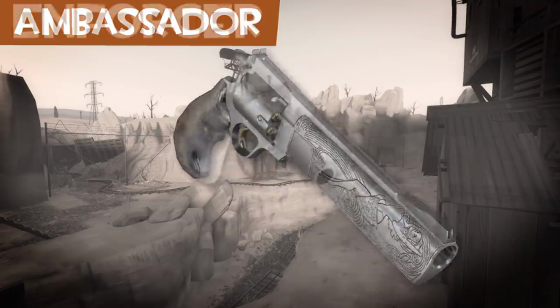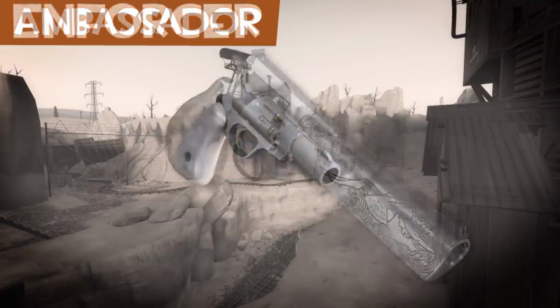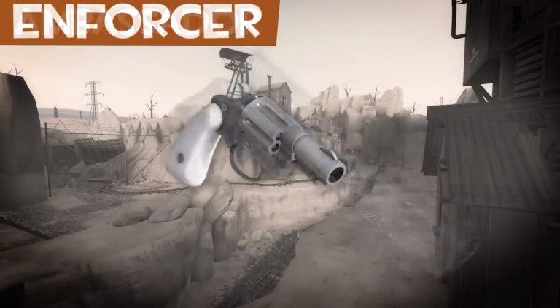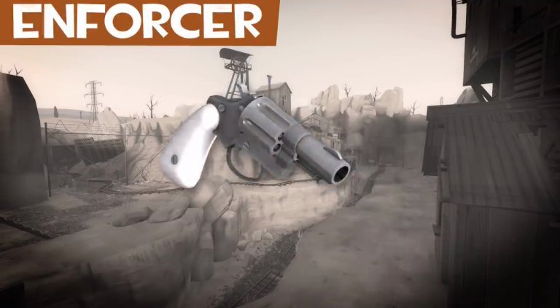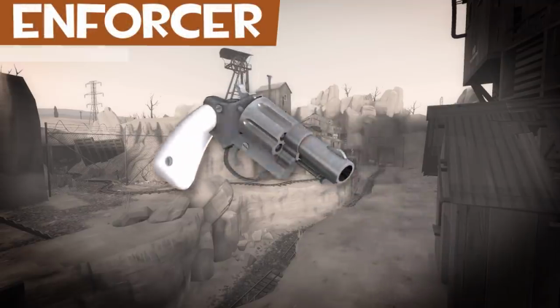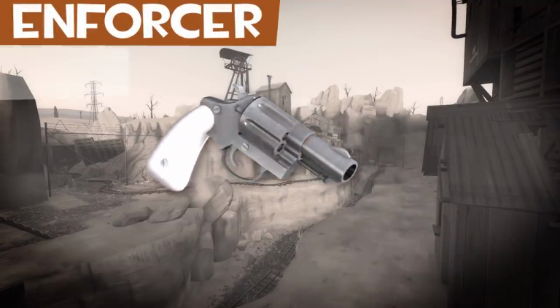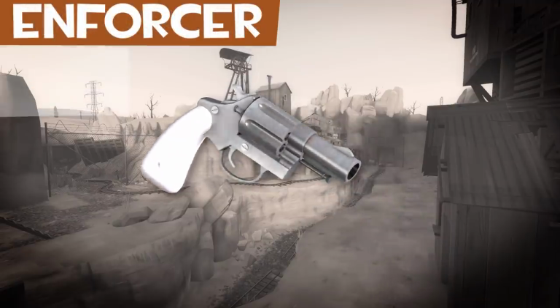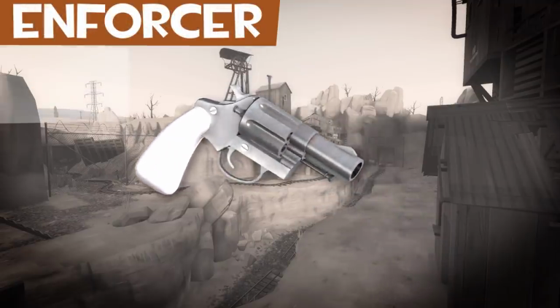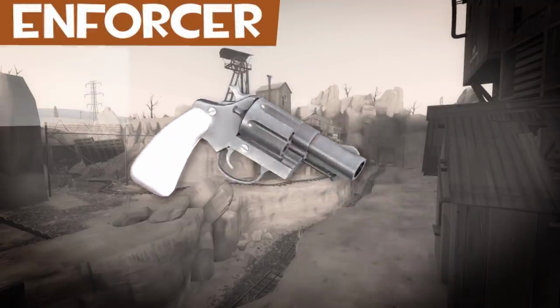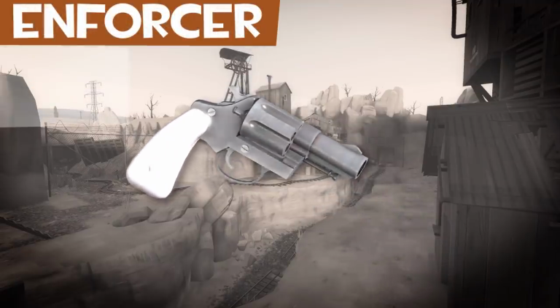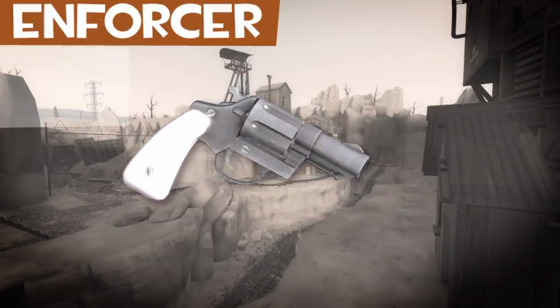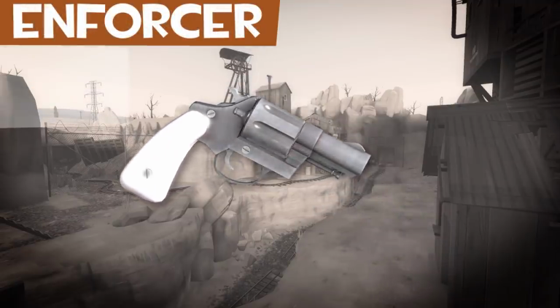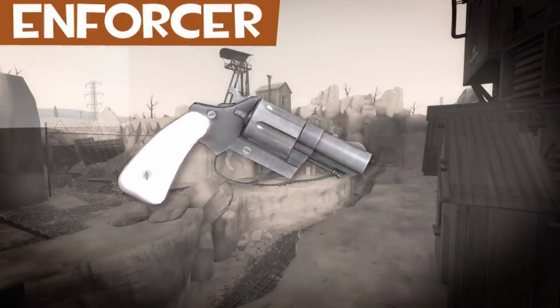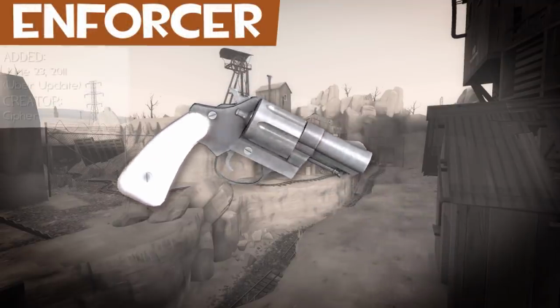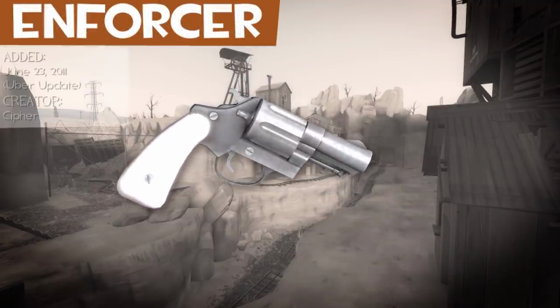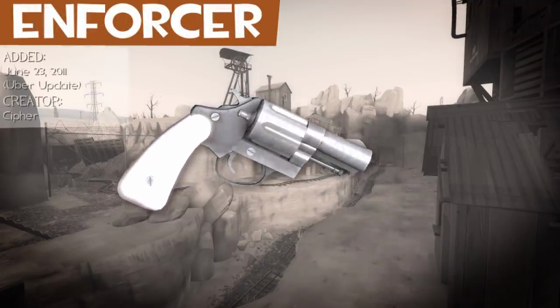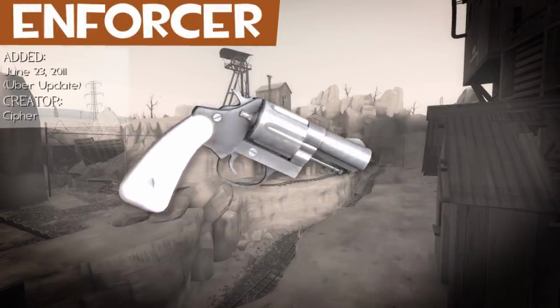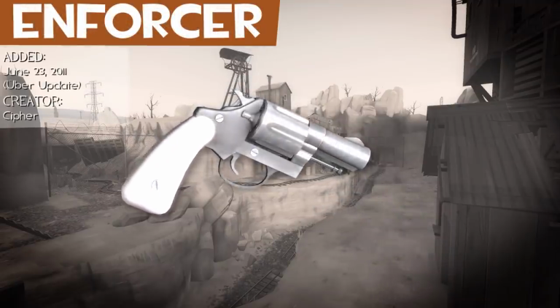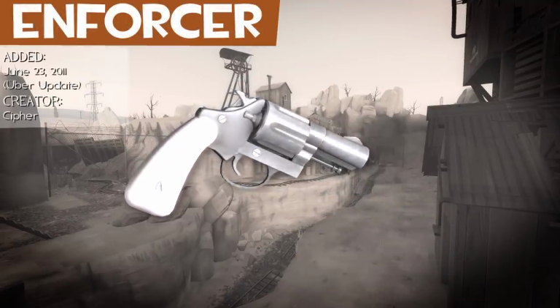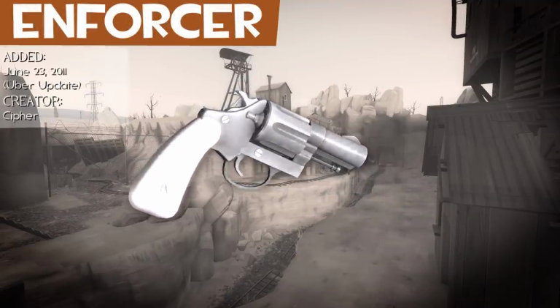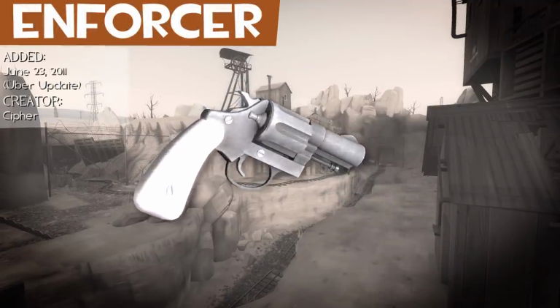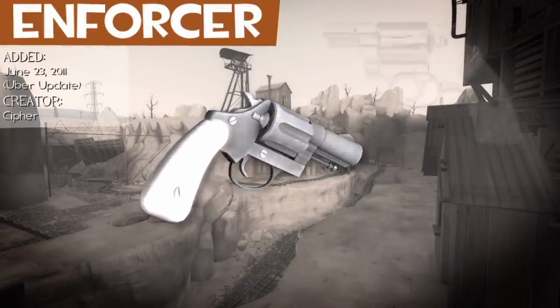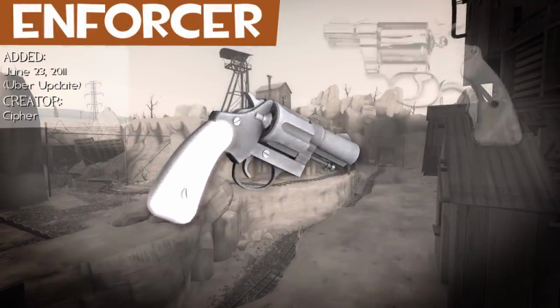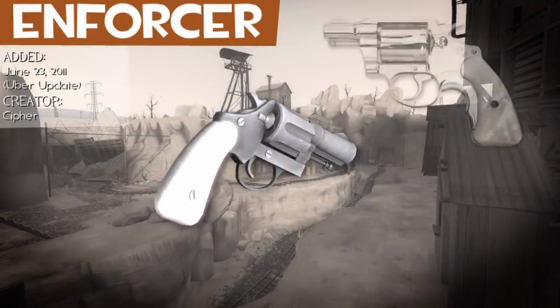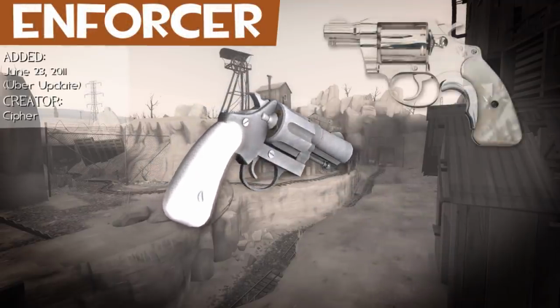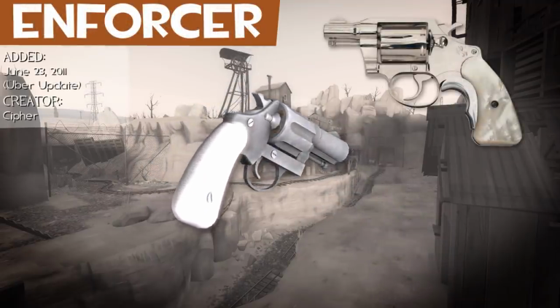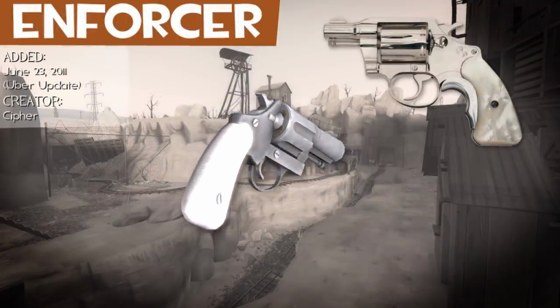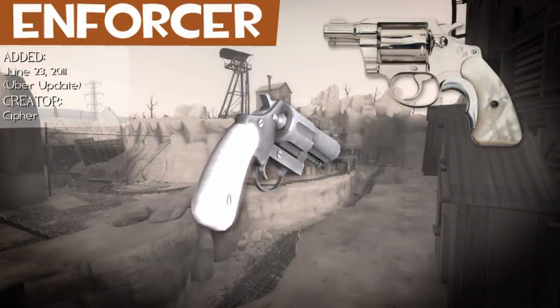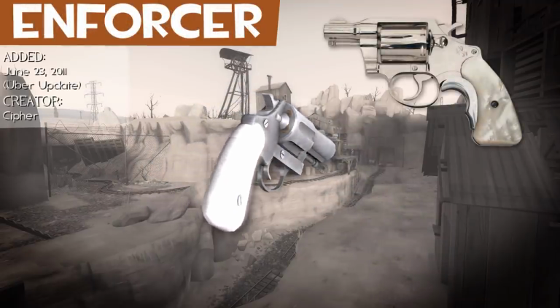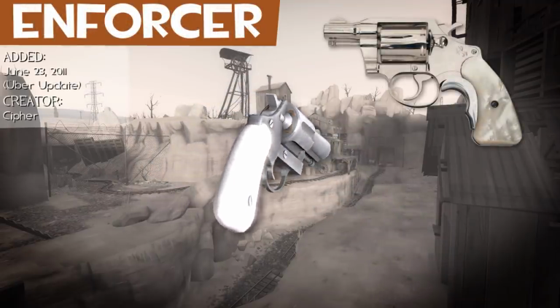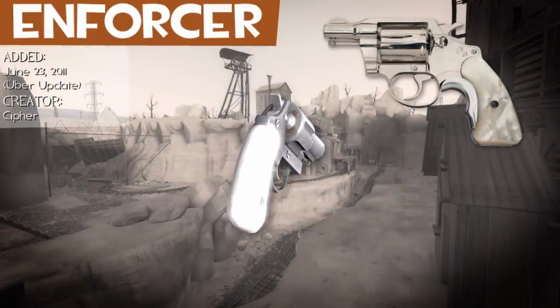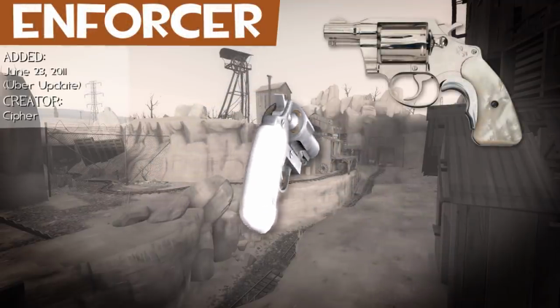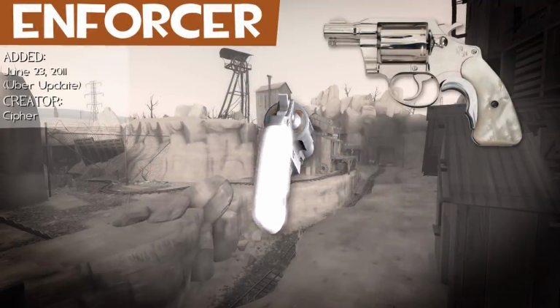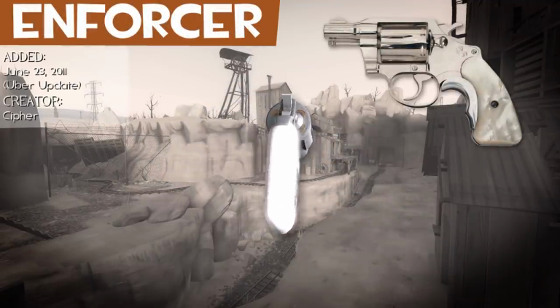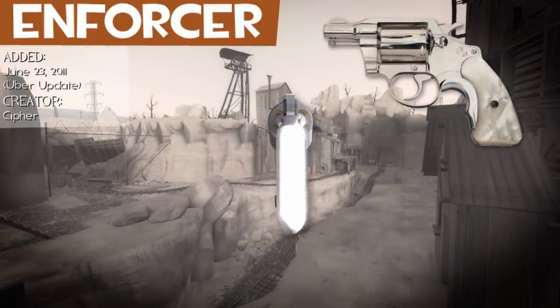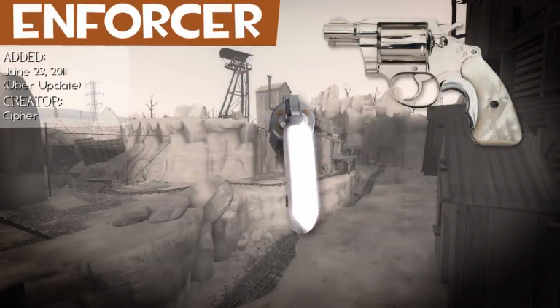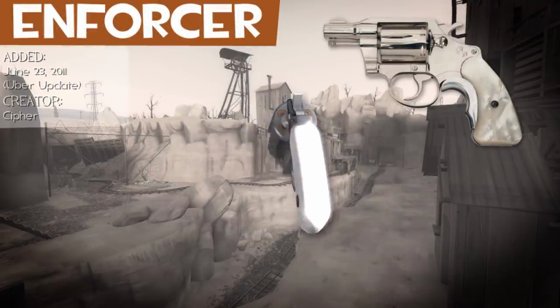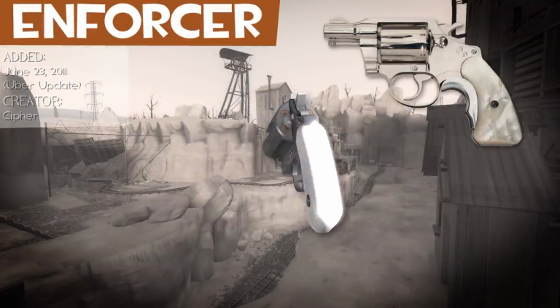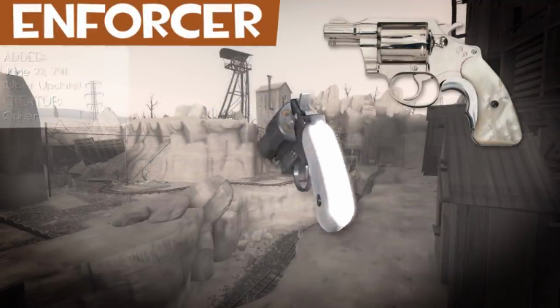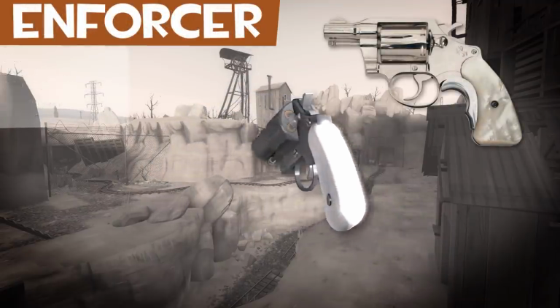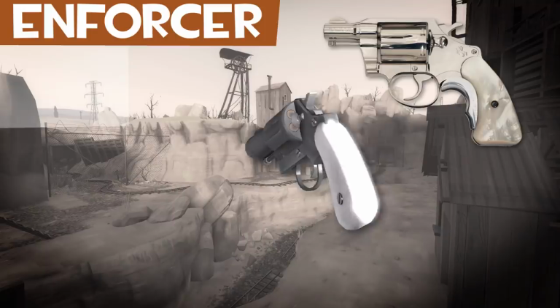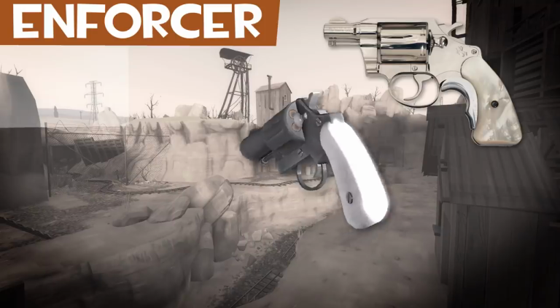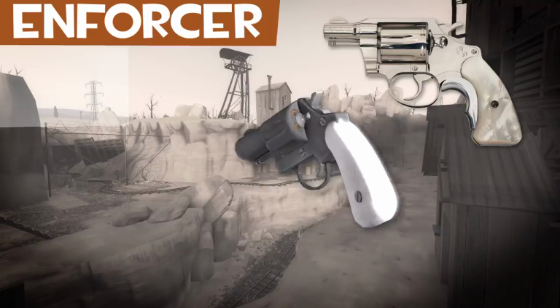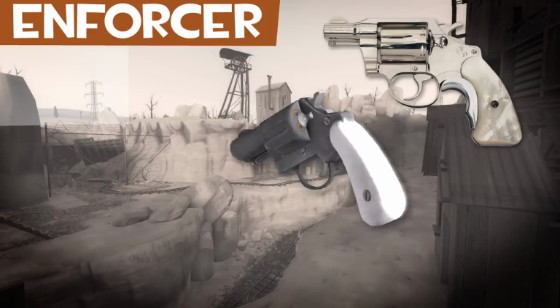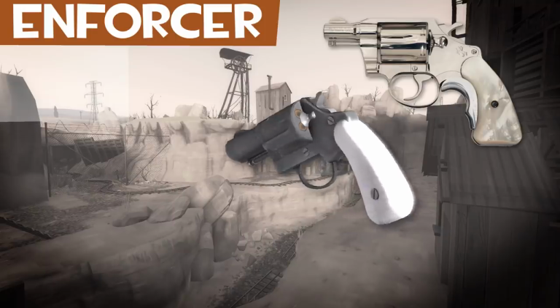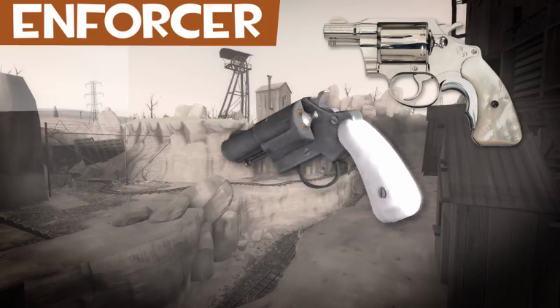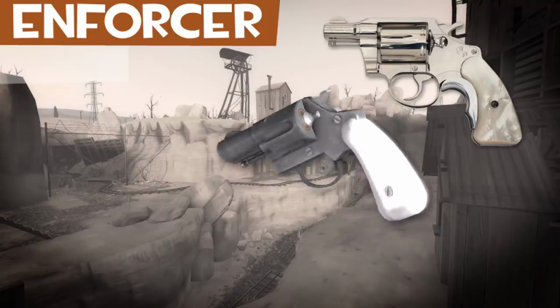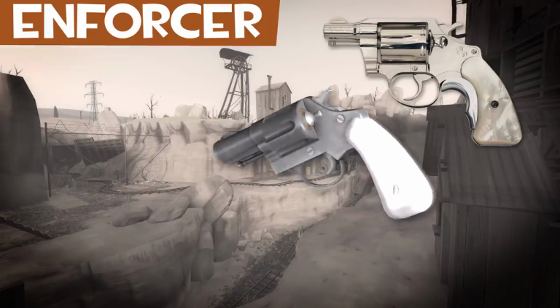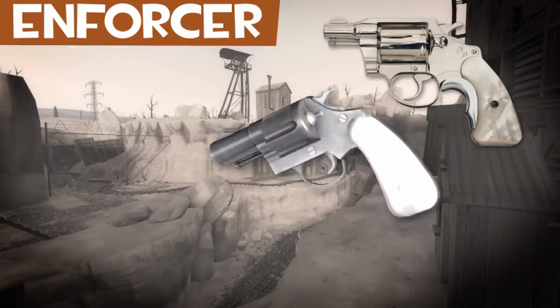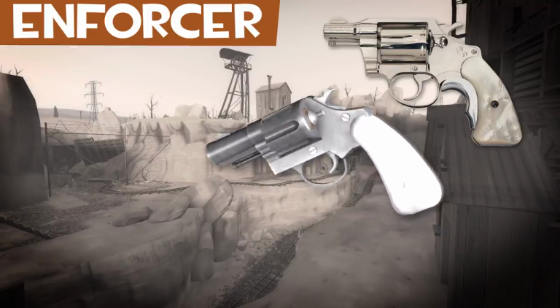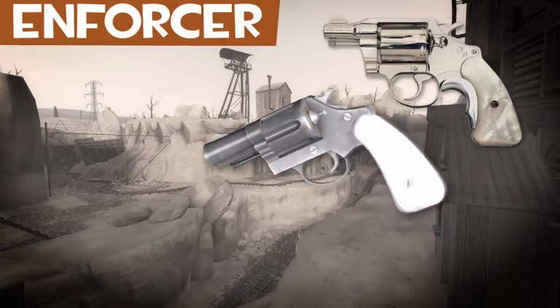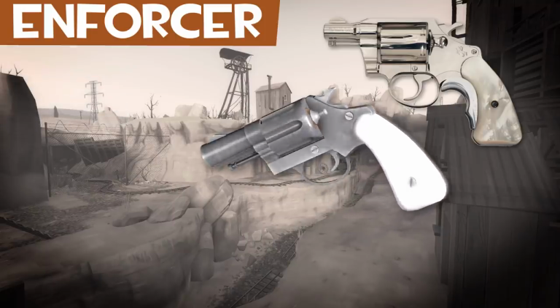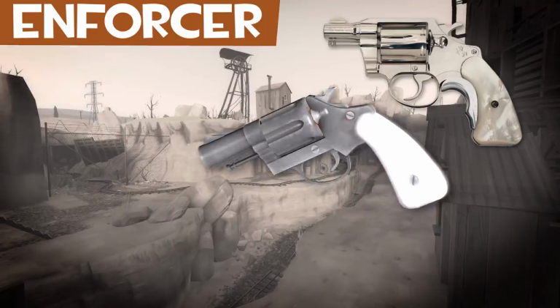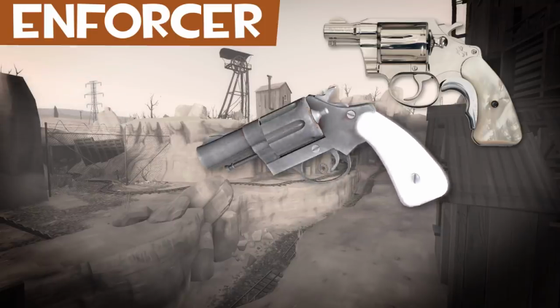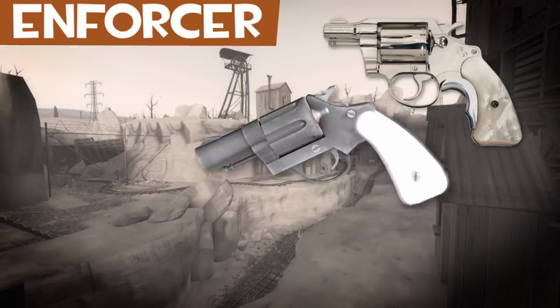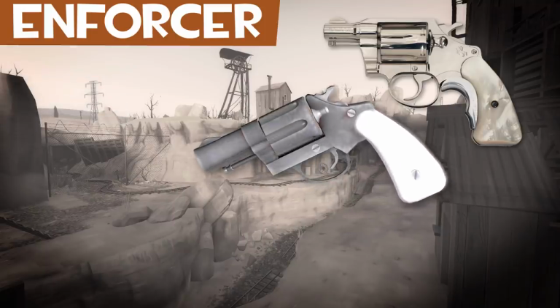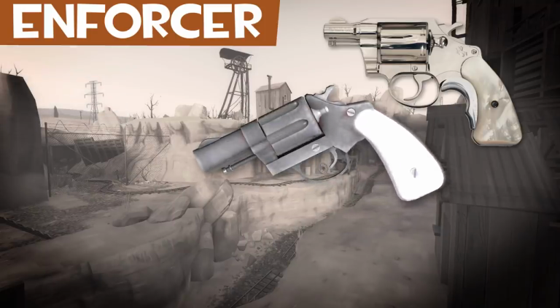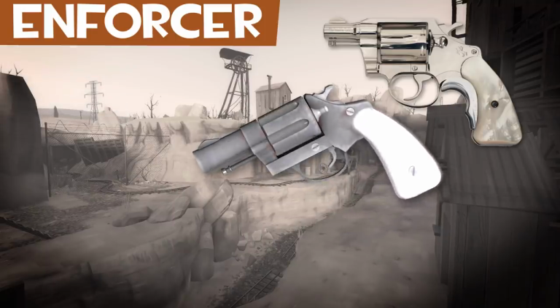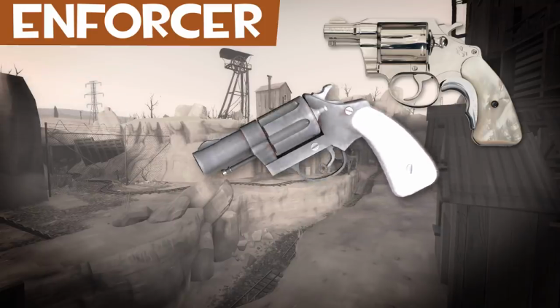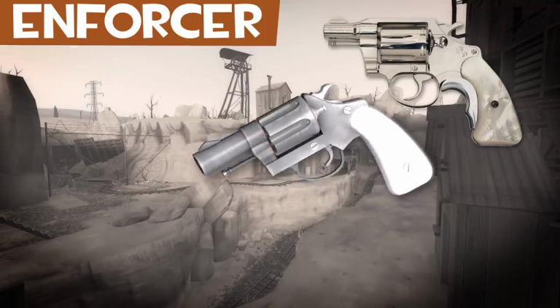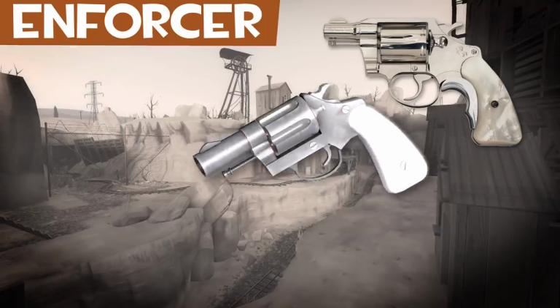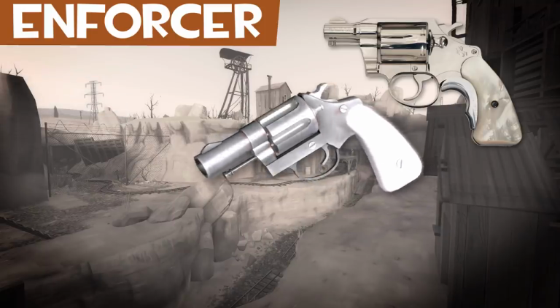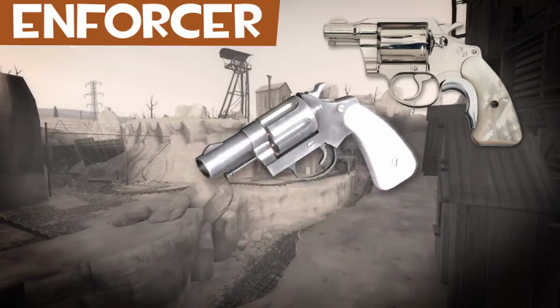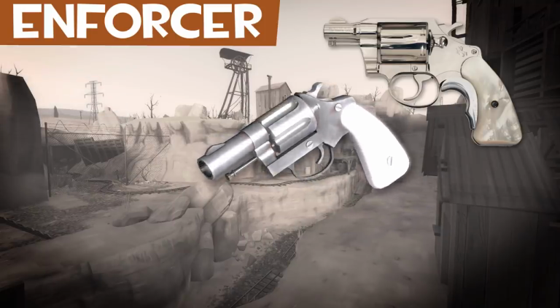The Enforcer looks similar to a stainless Colt Detective Special with pearl grips. The barrel appears to be fatter and longer too.